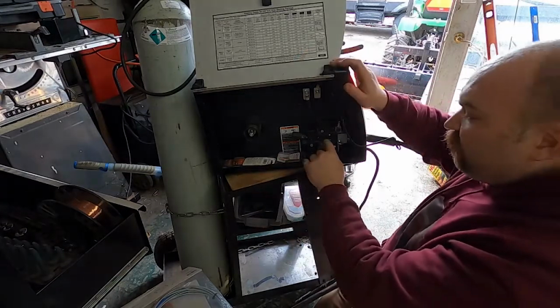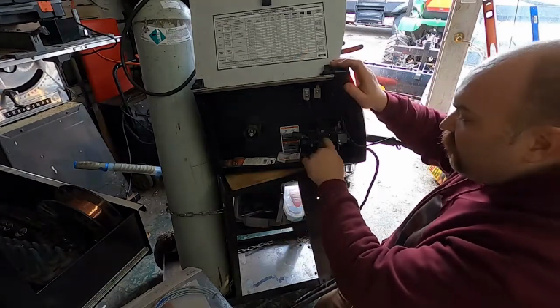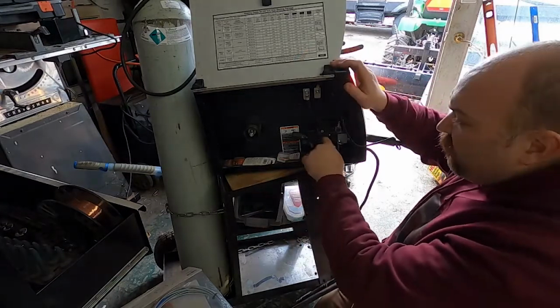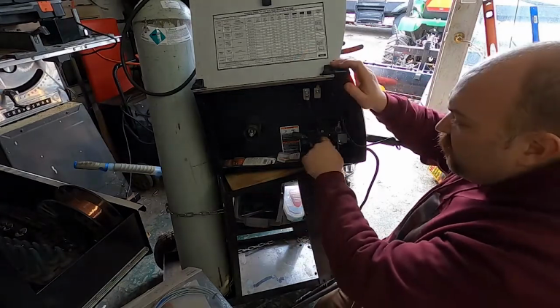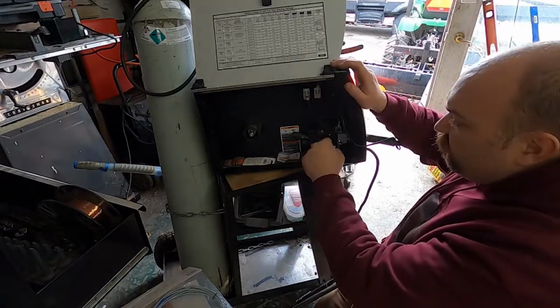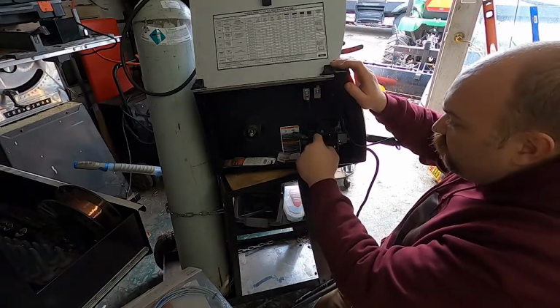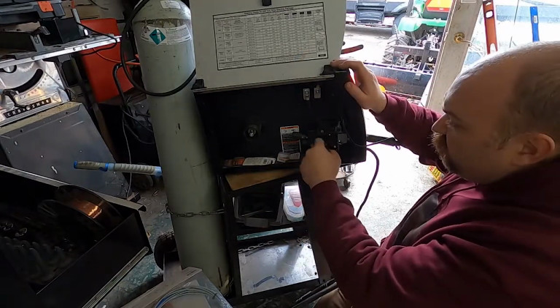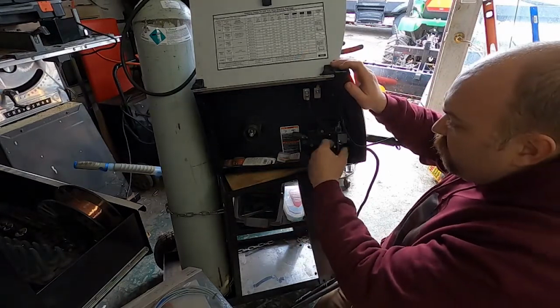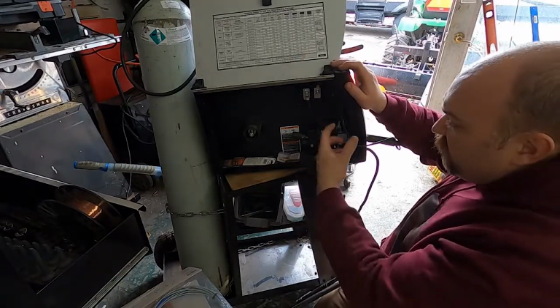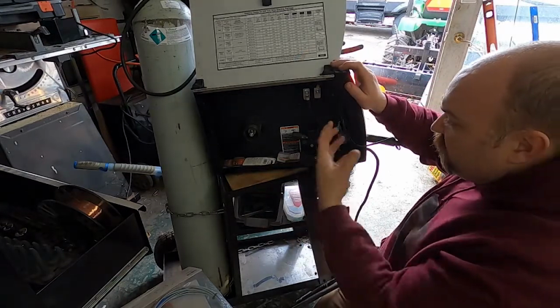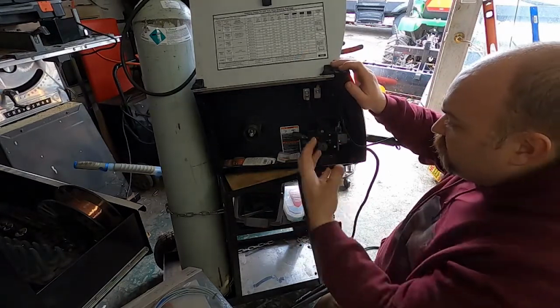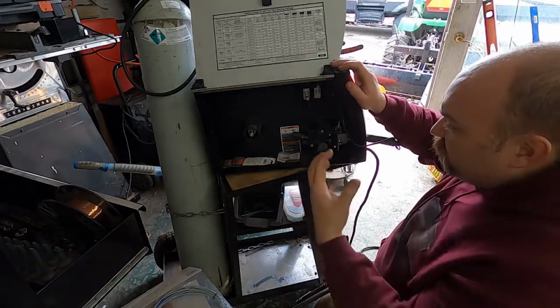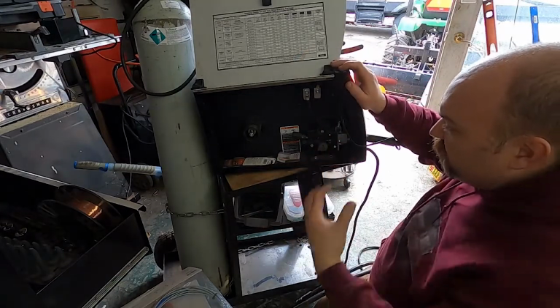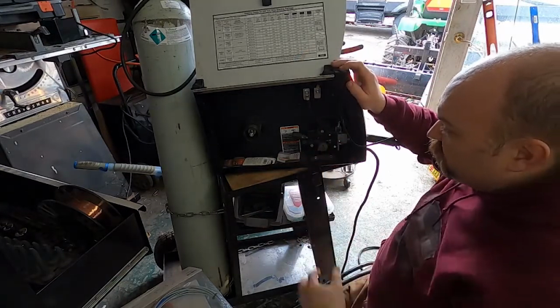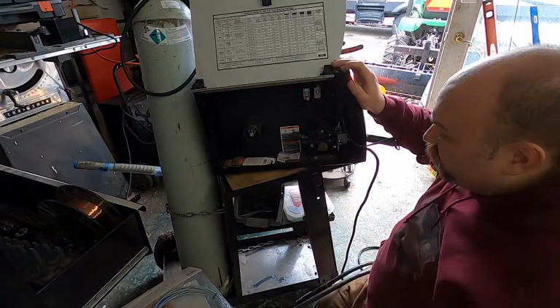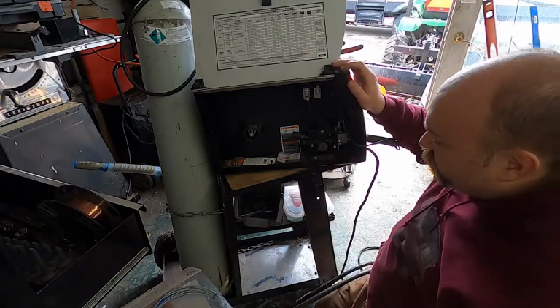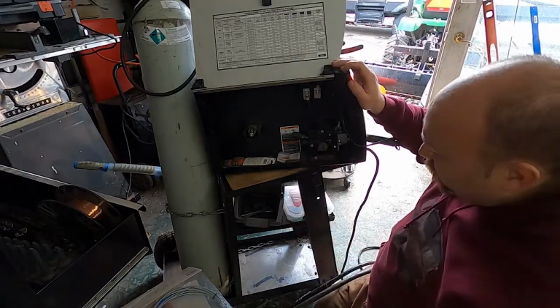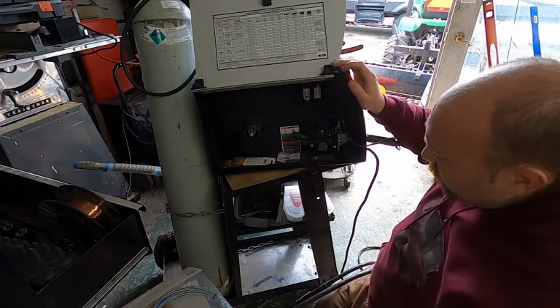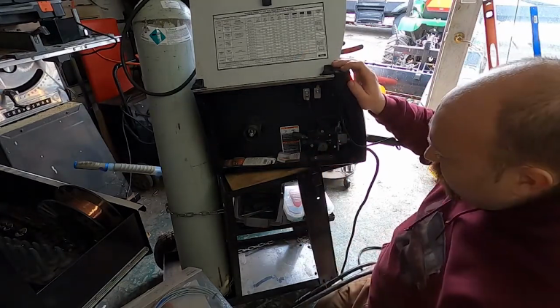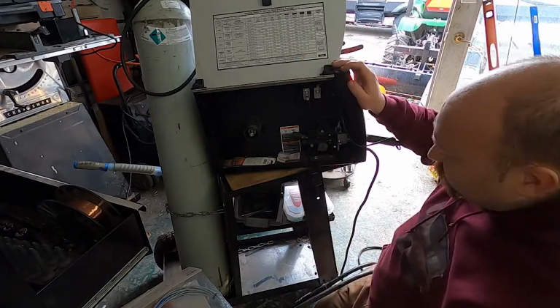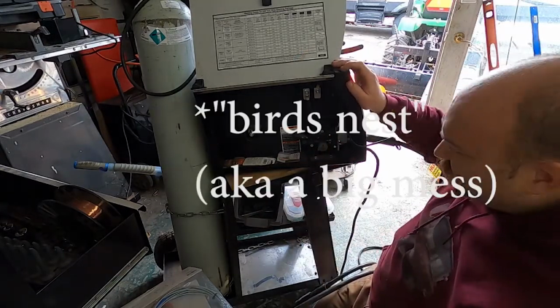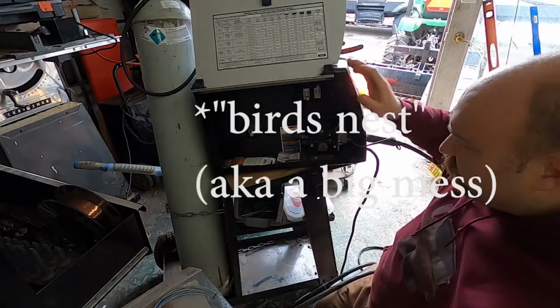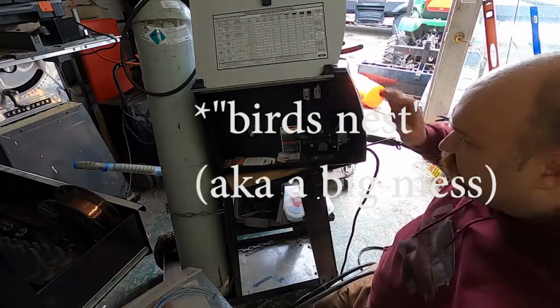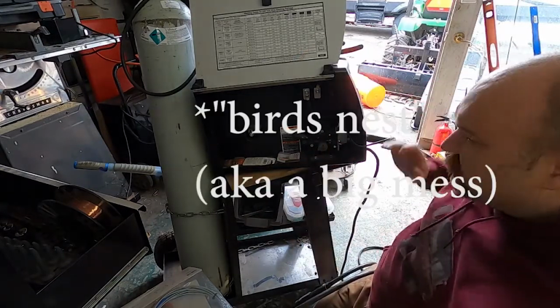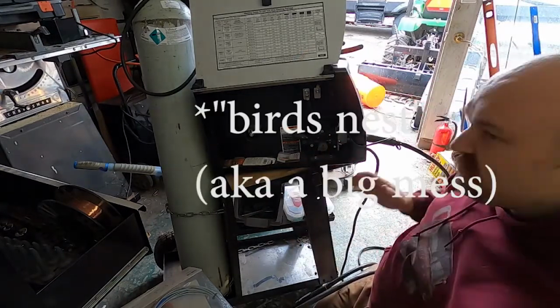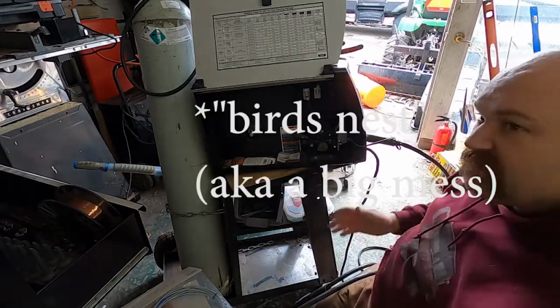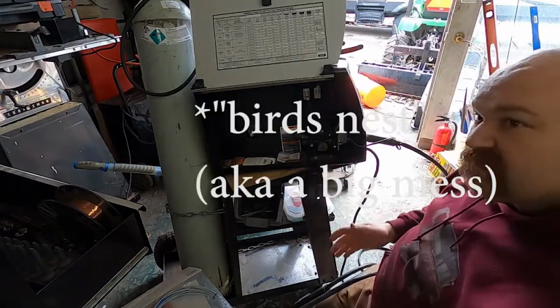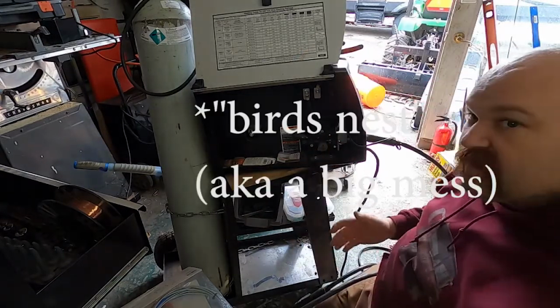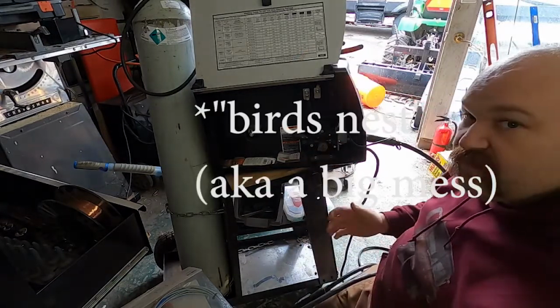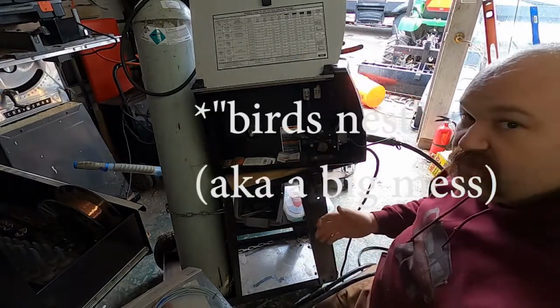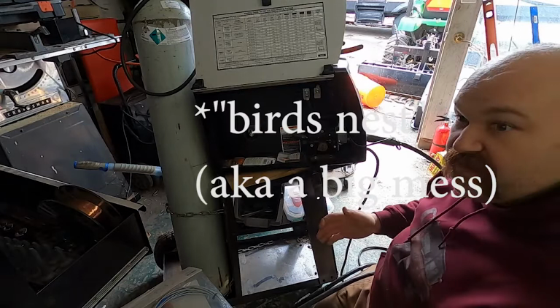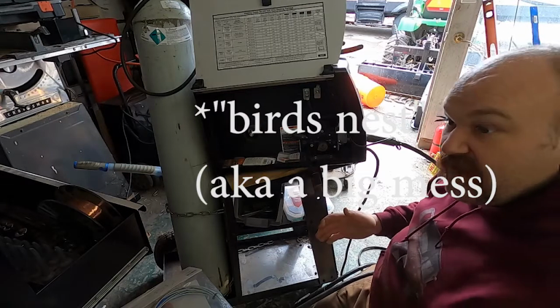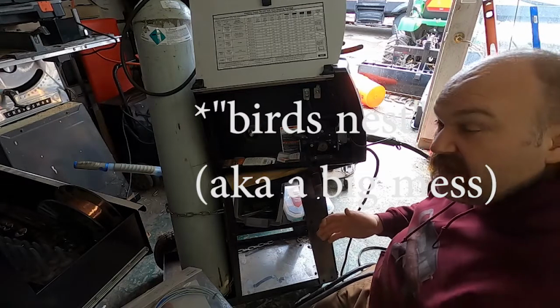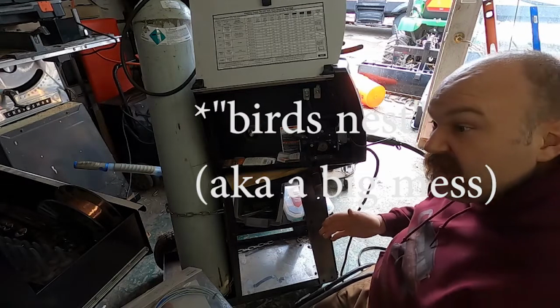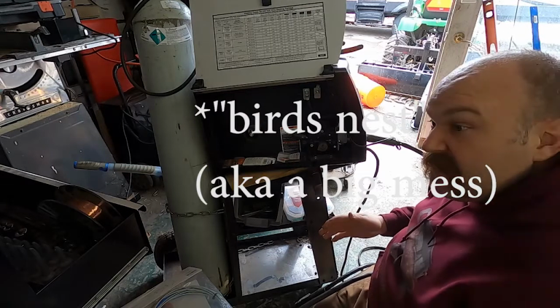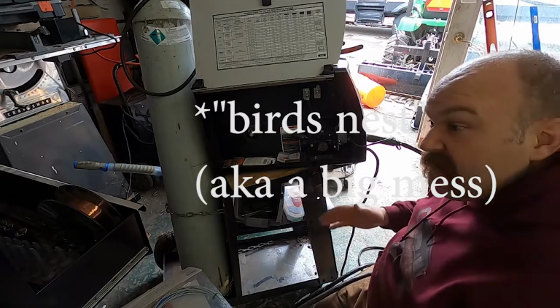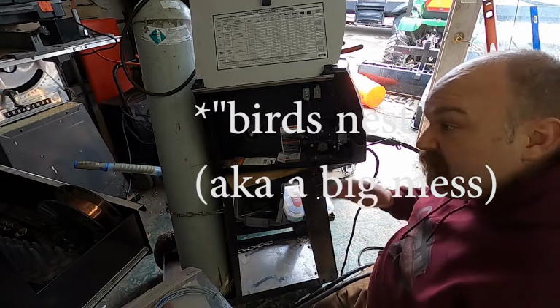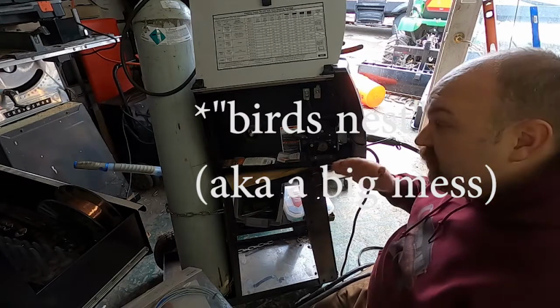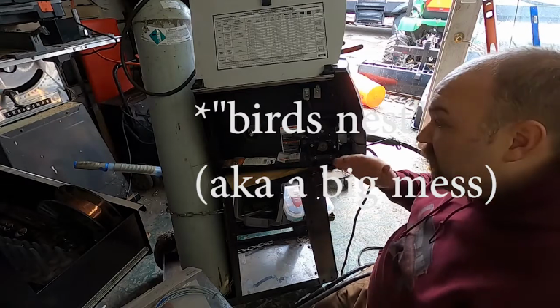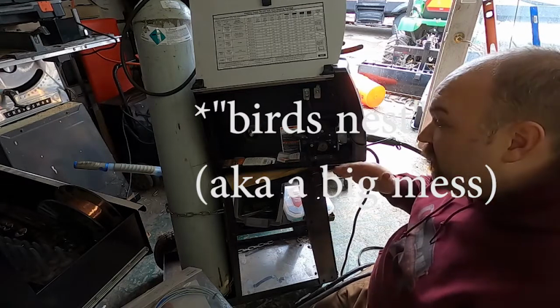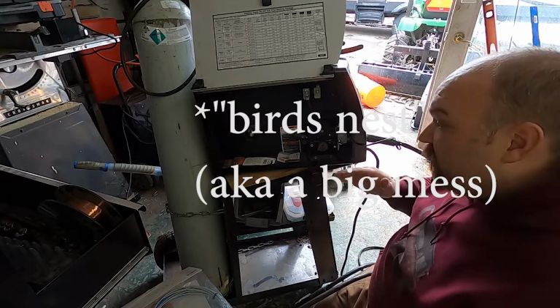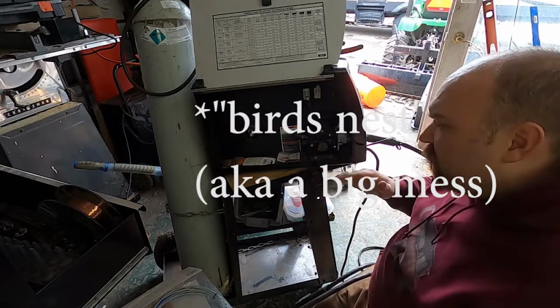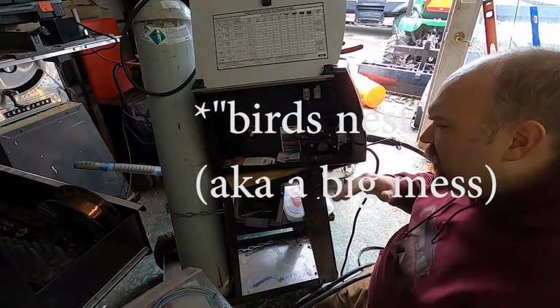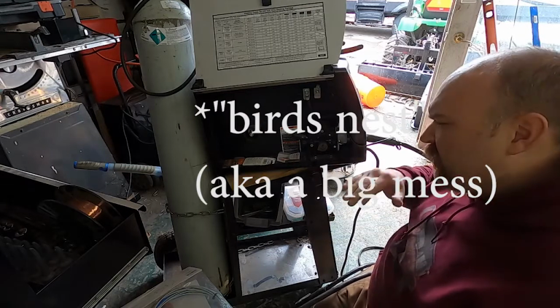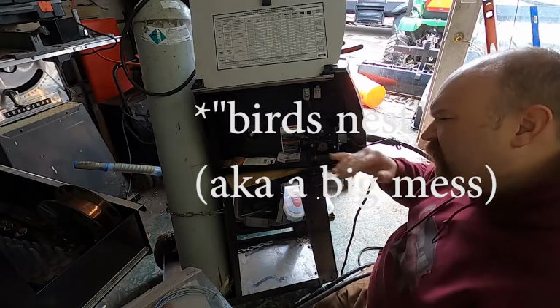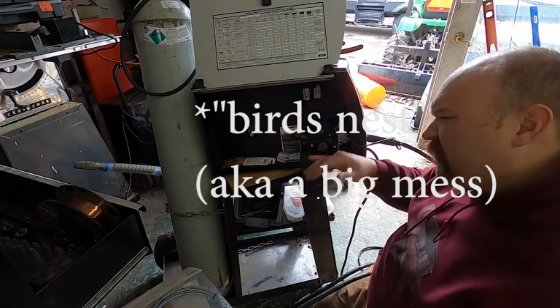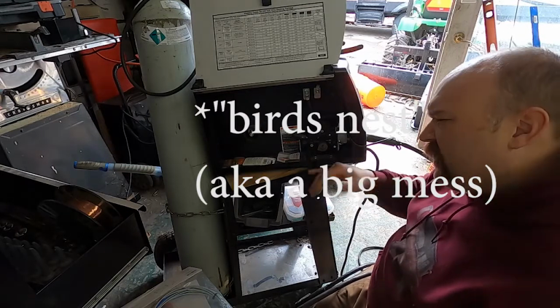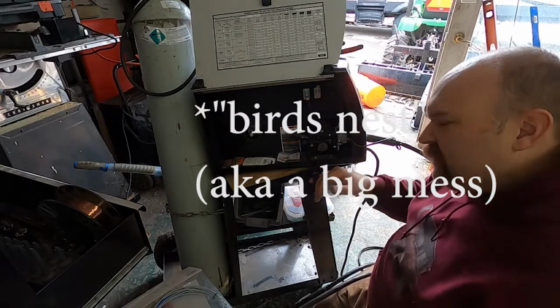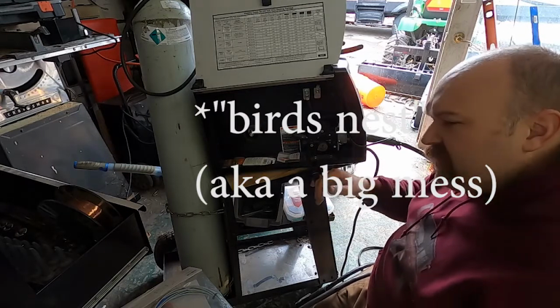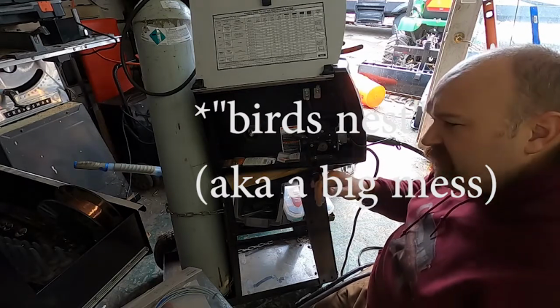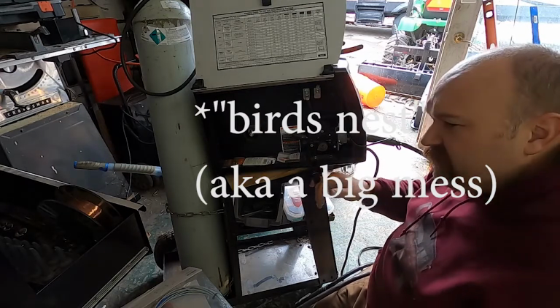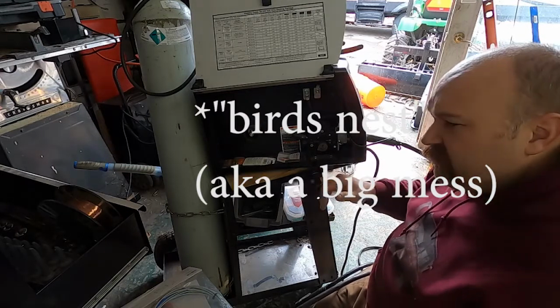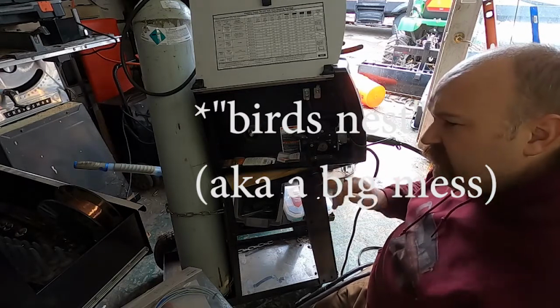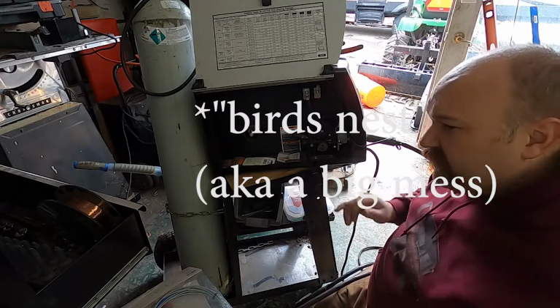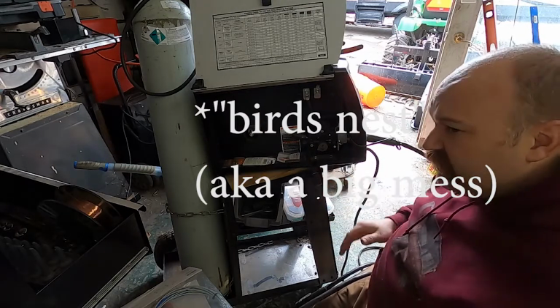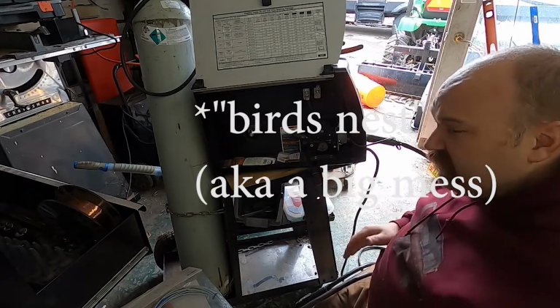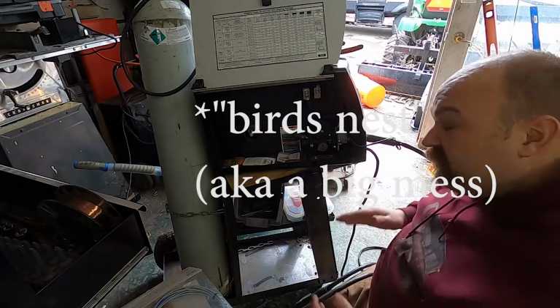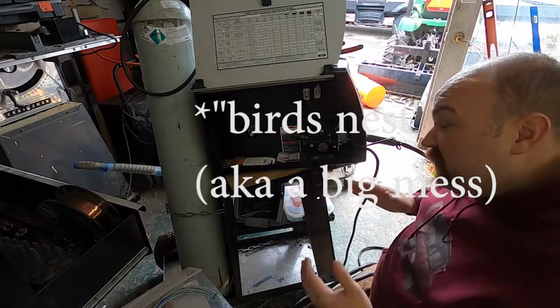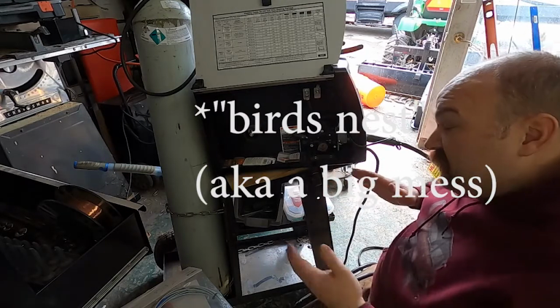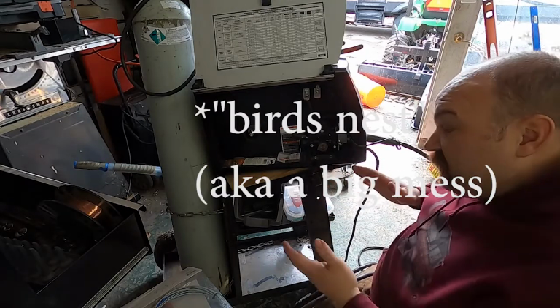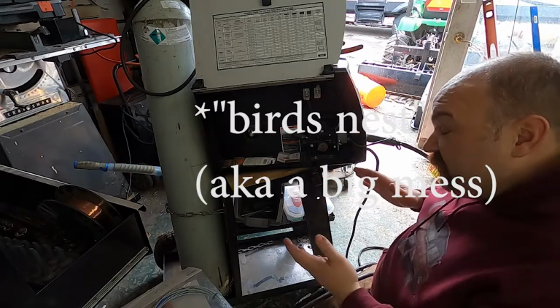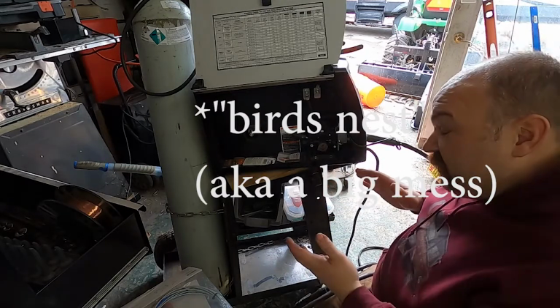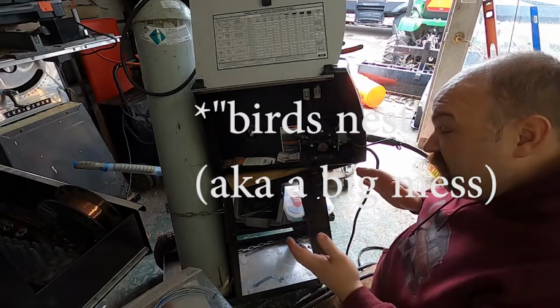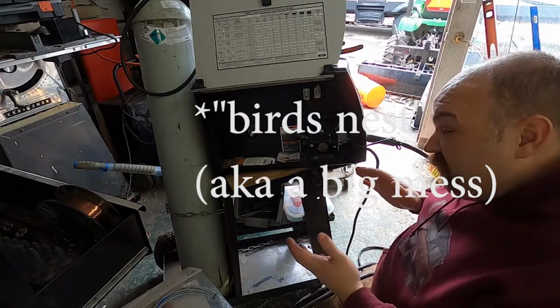That force makes it a bird cage. If you want to see an example of that I can try and edit one in here.